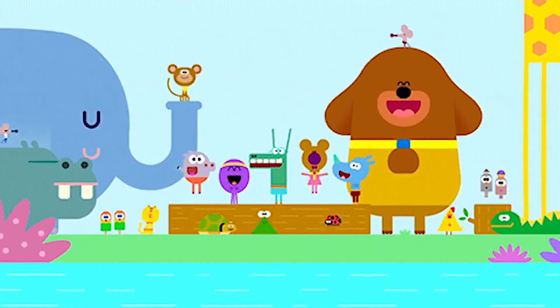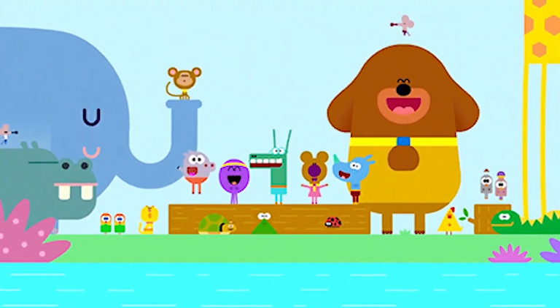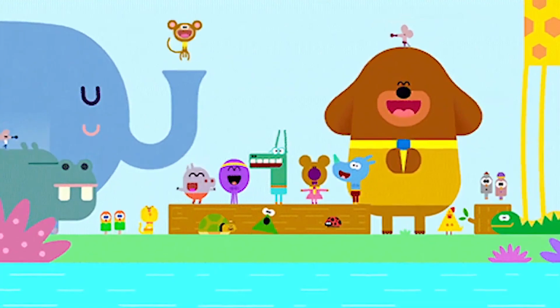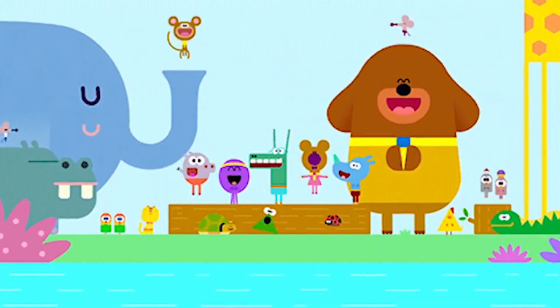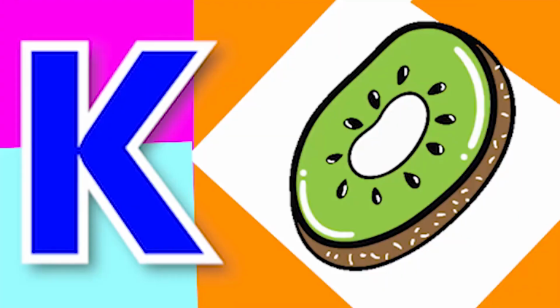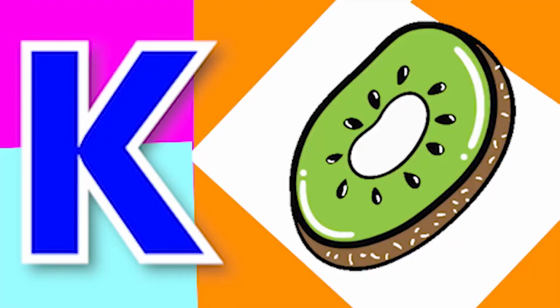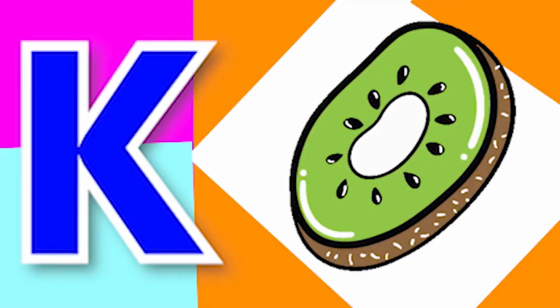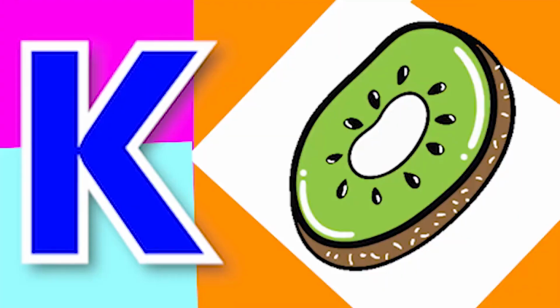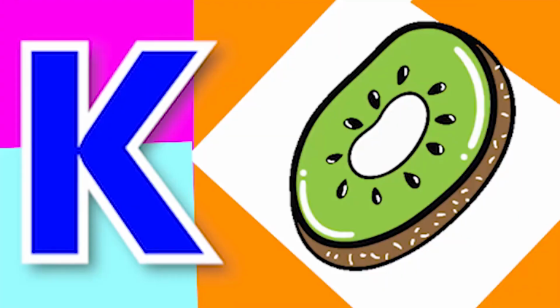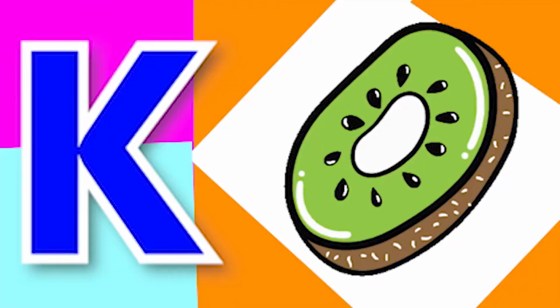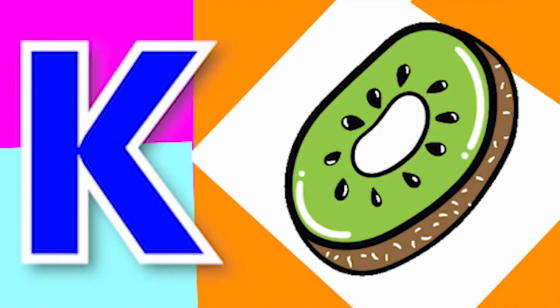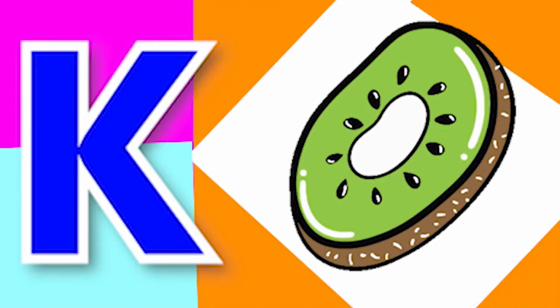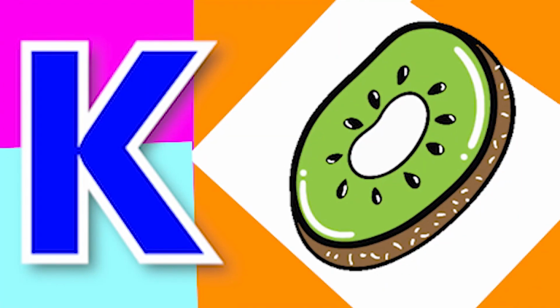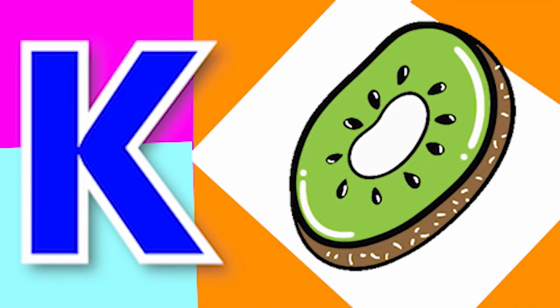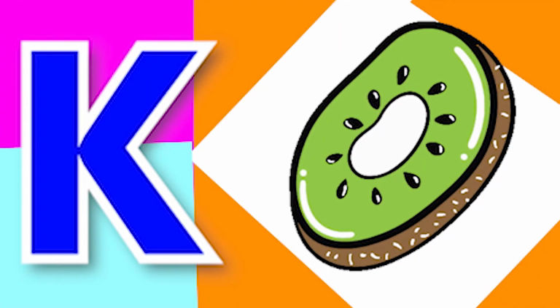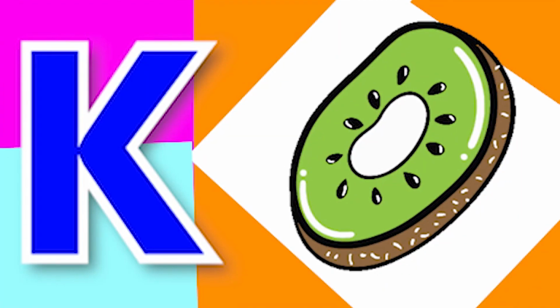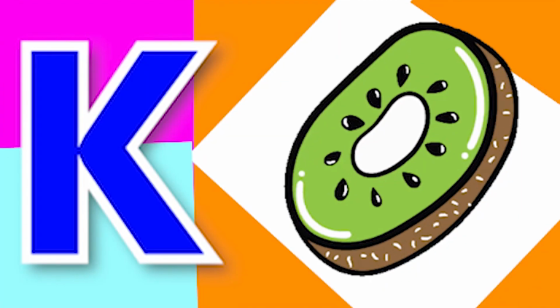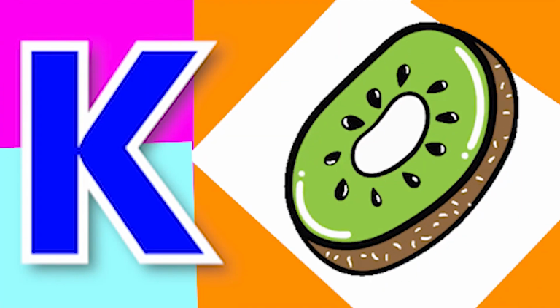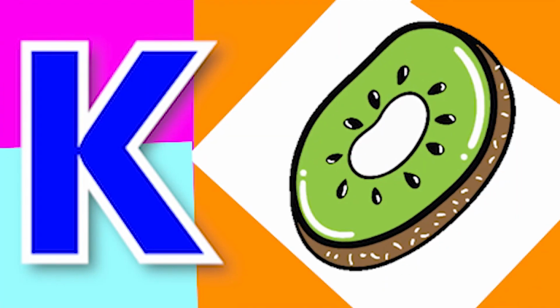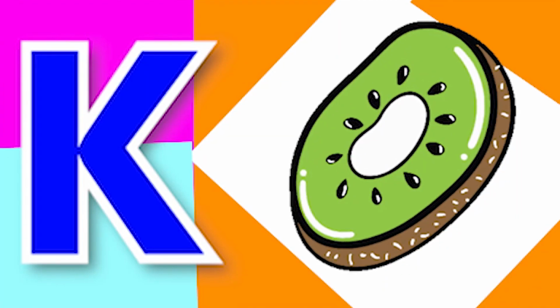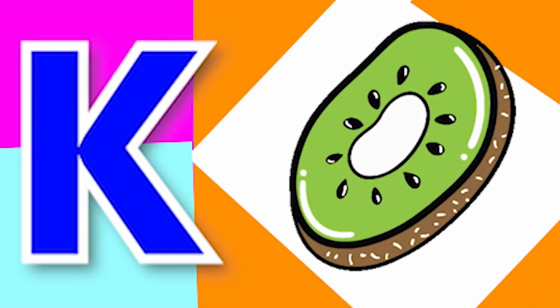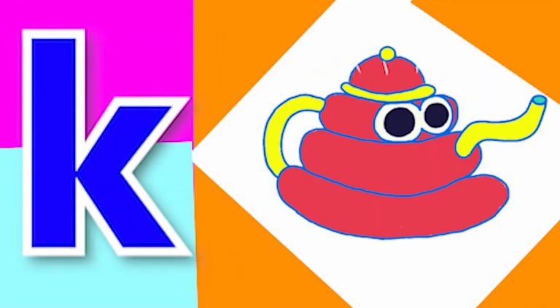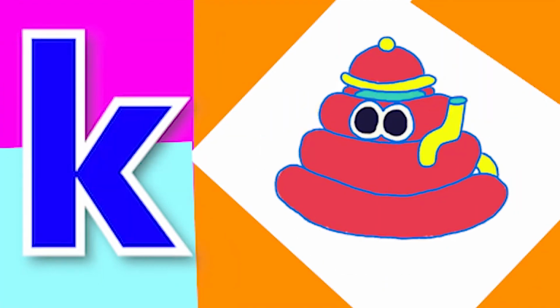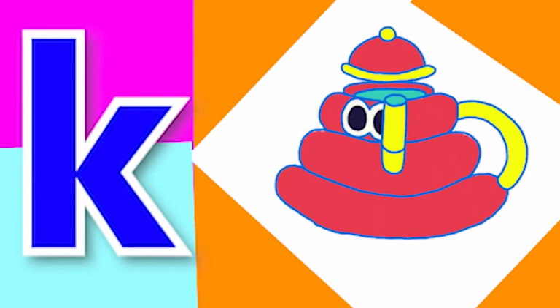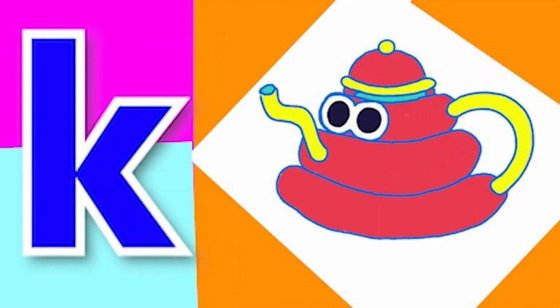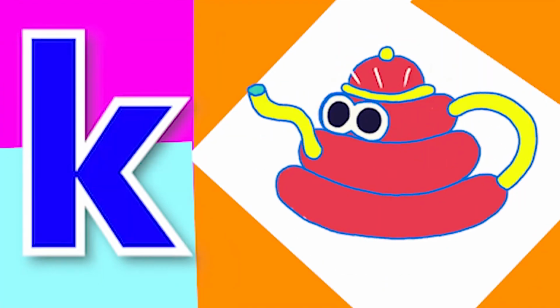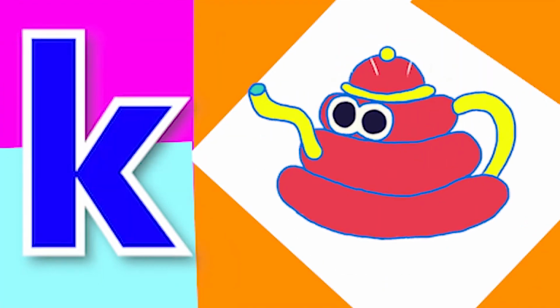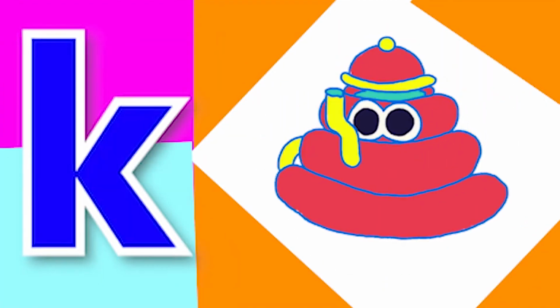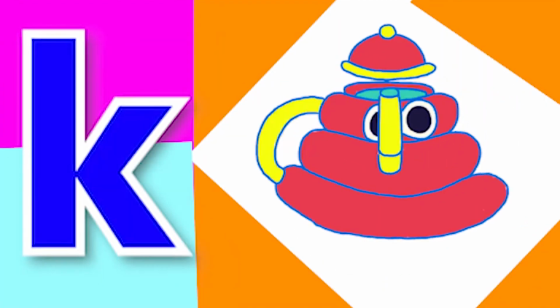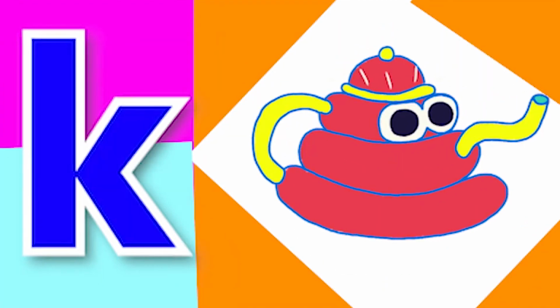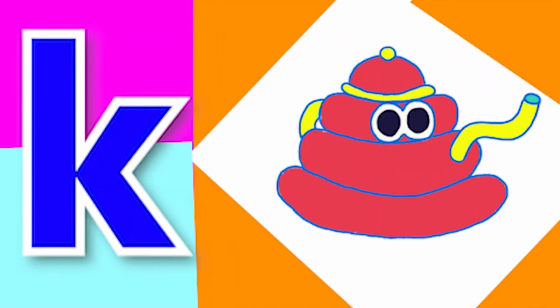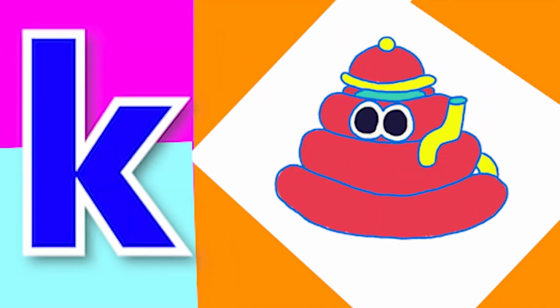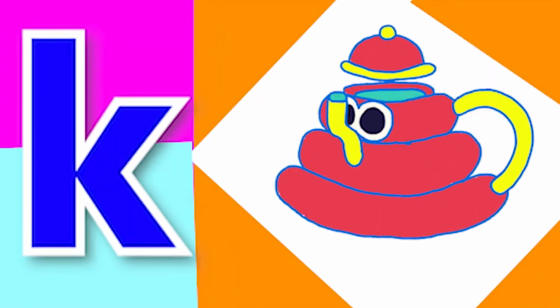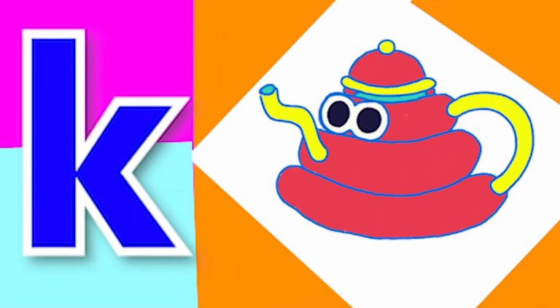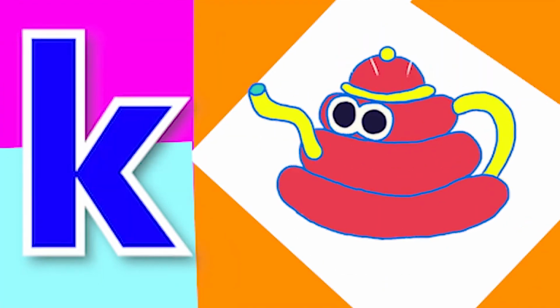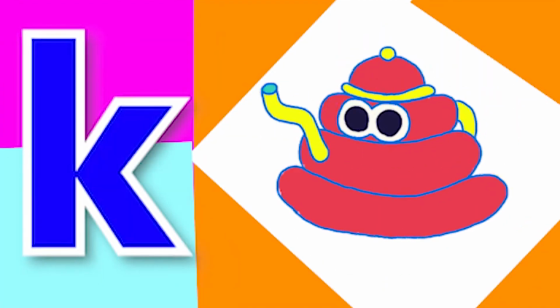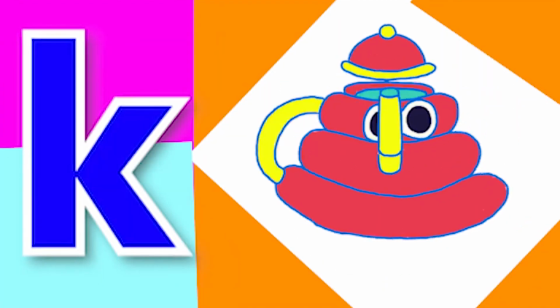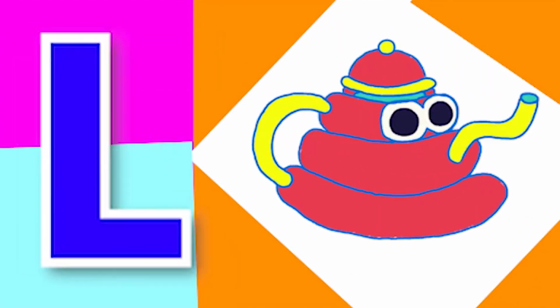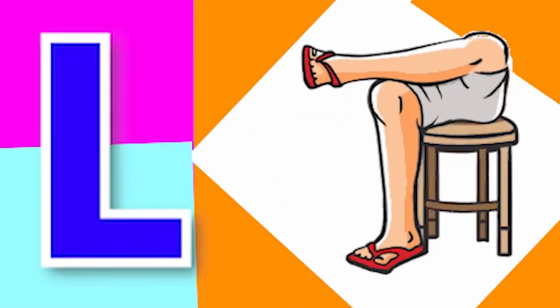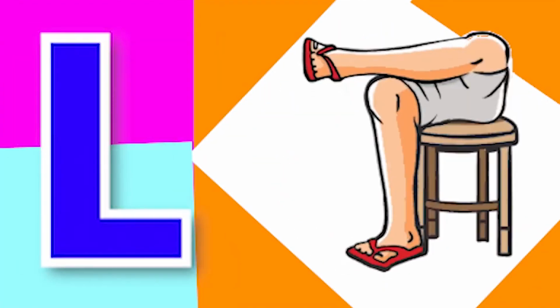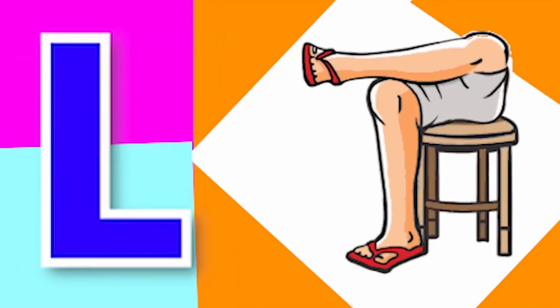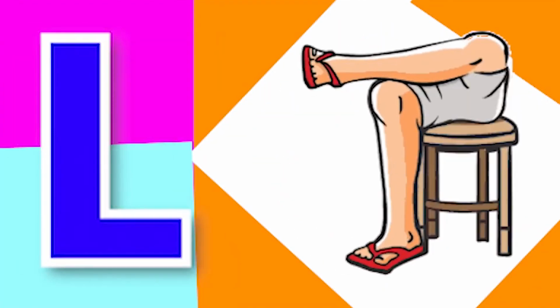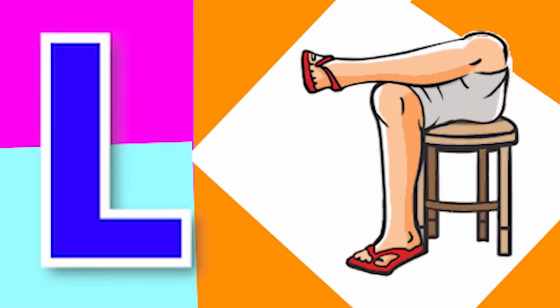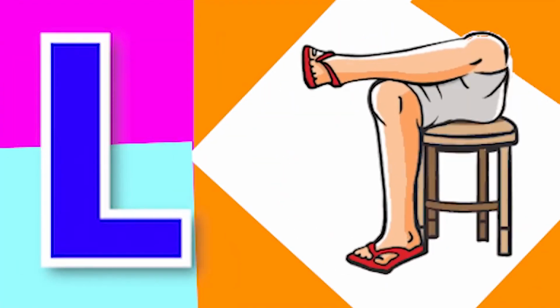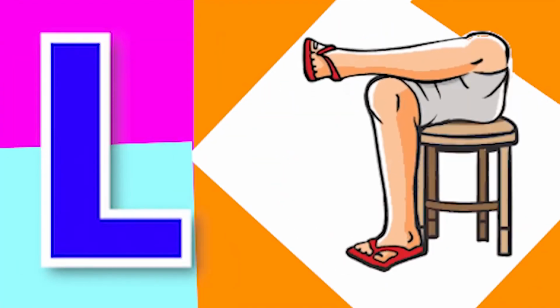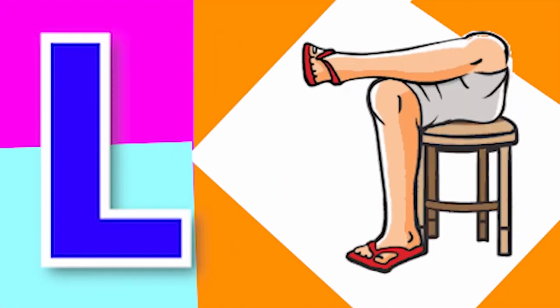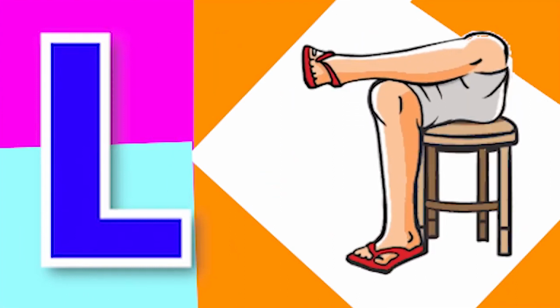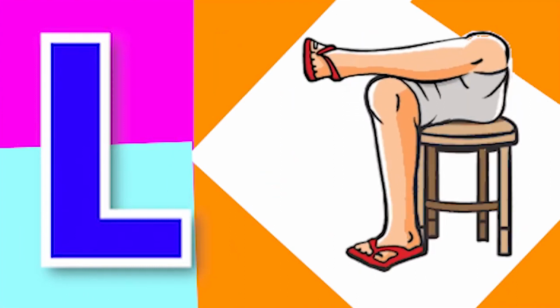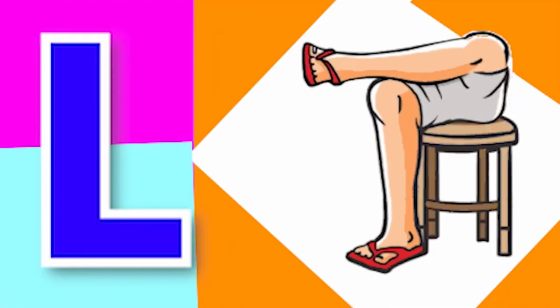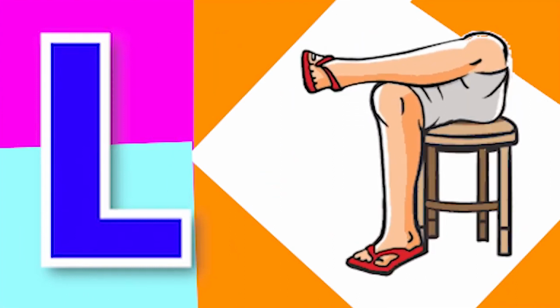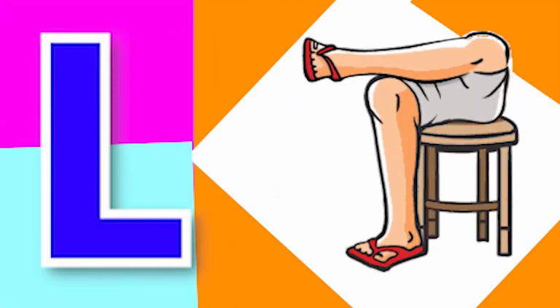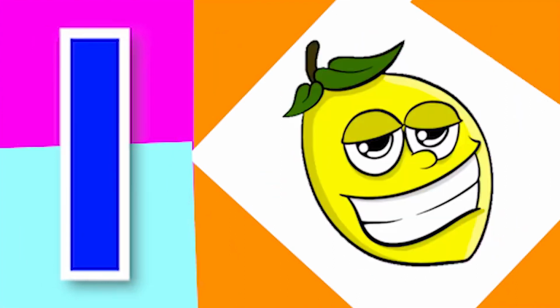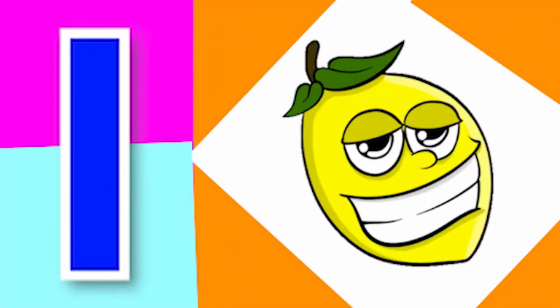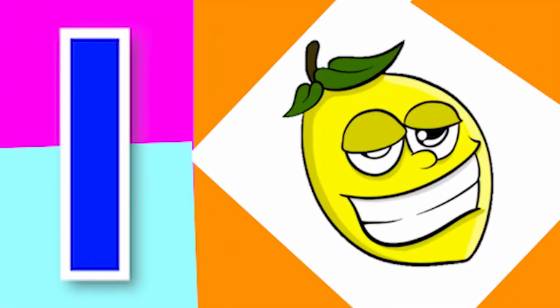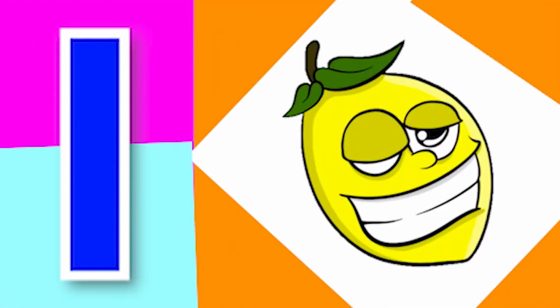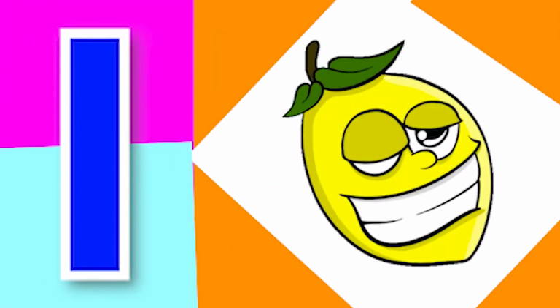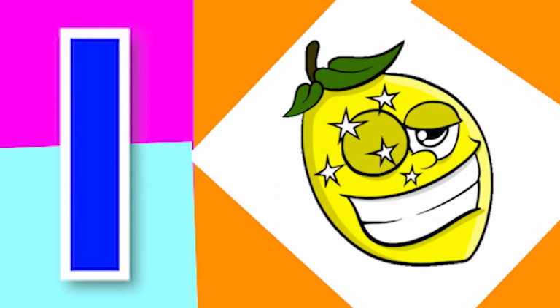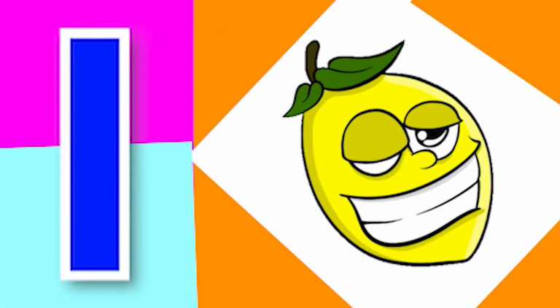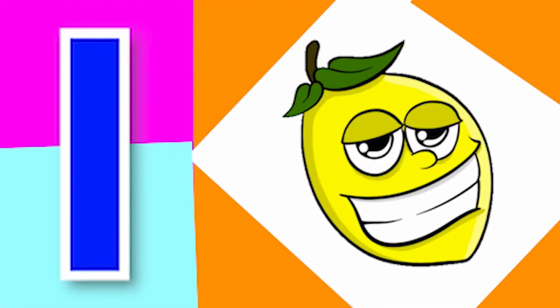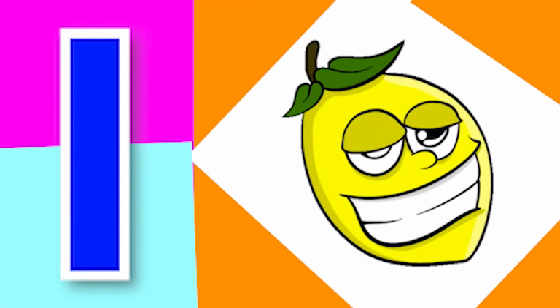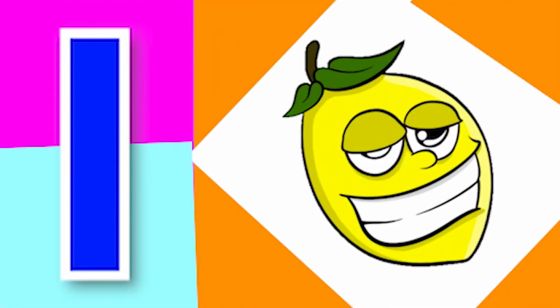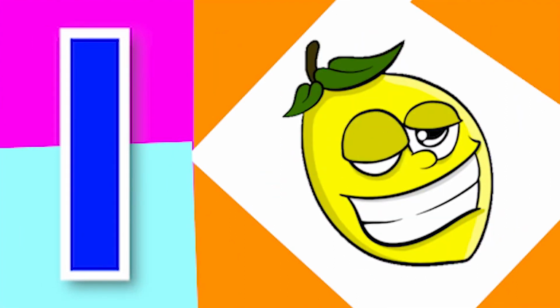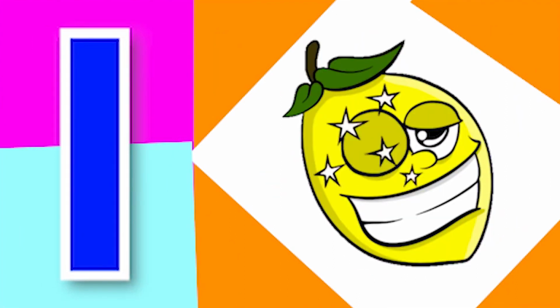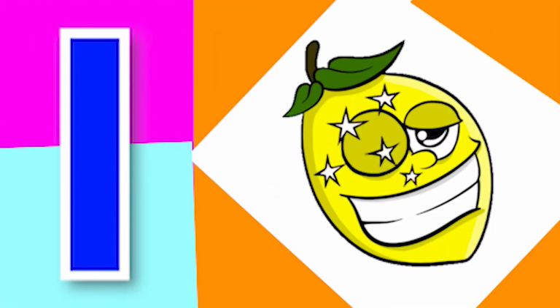K for kiwi, K for kettle, L for leg, L for lemon.